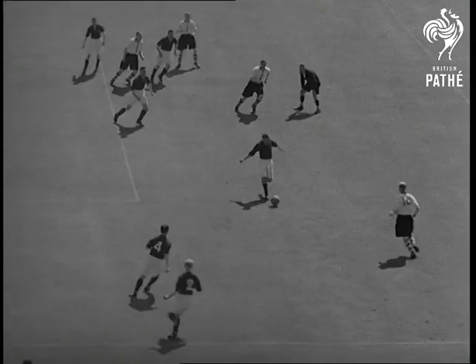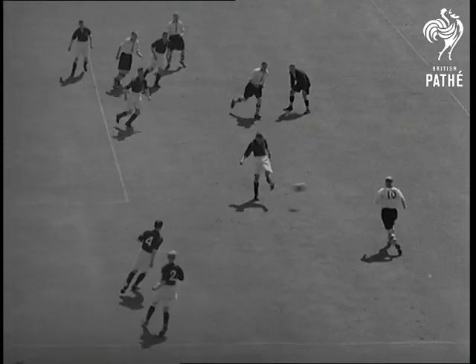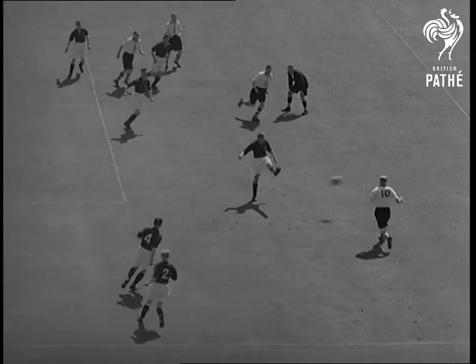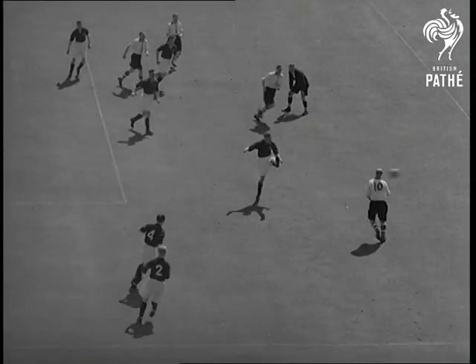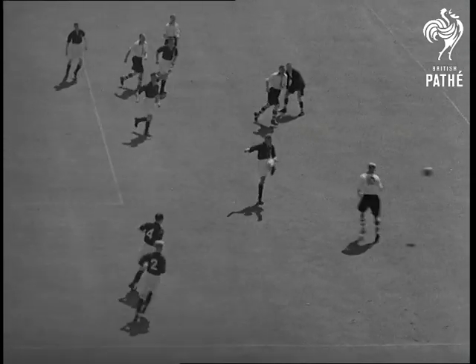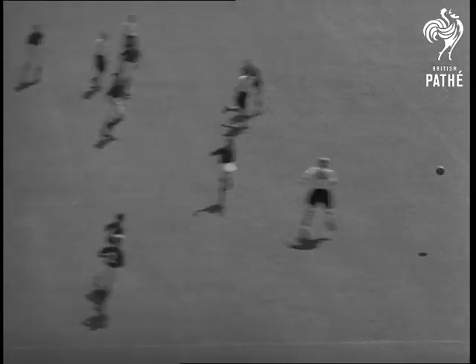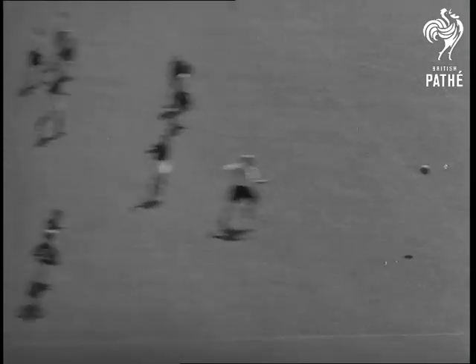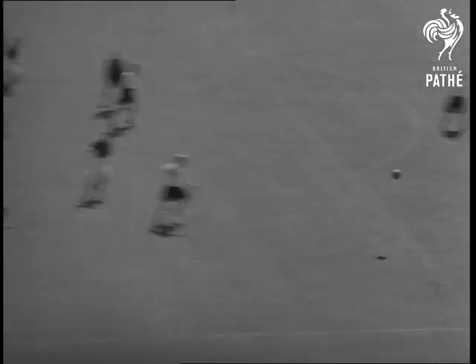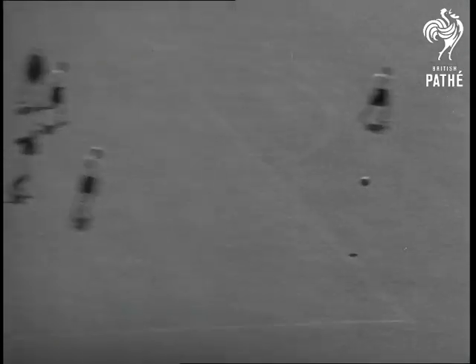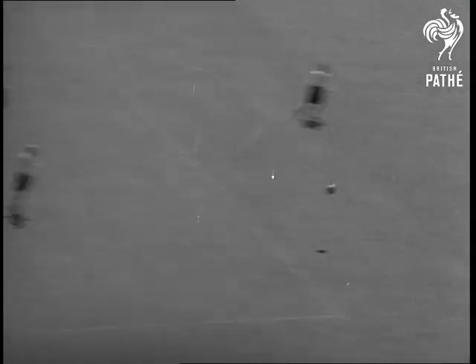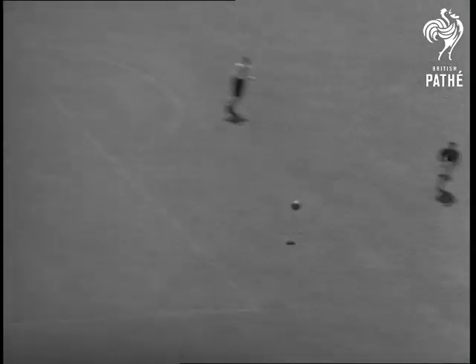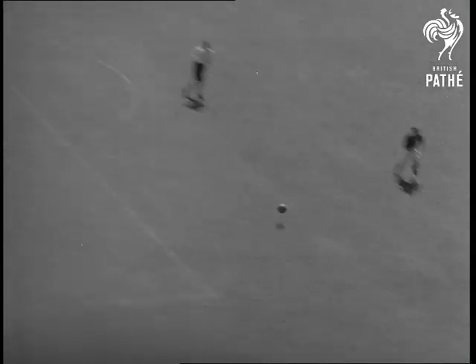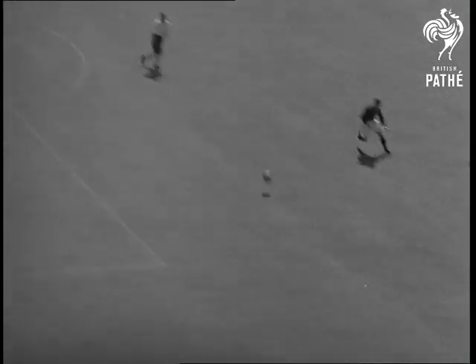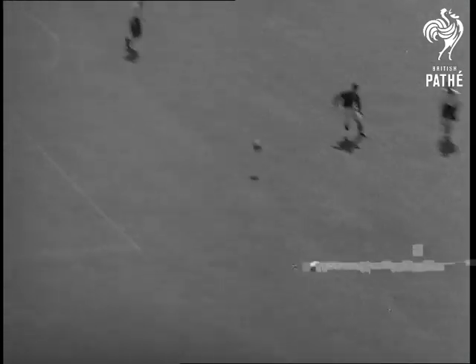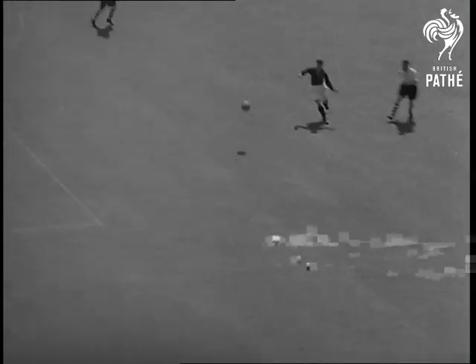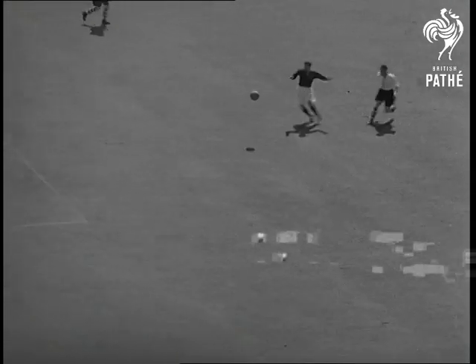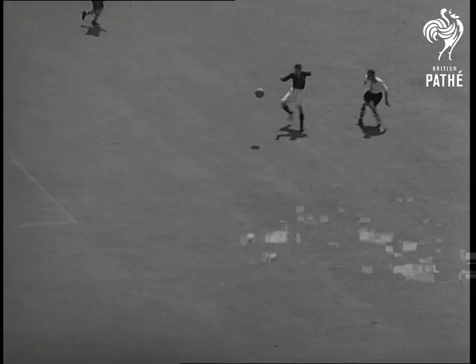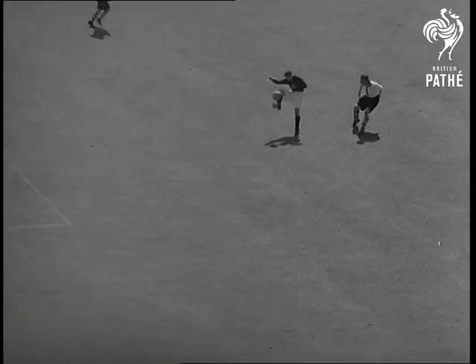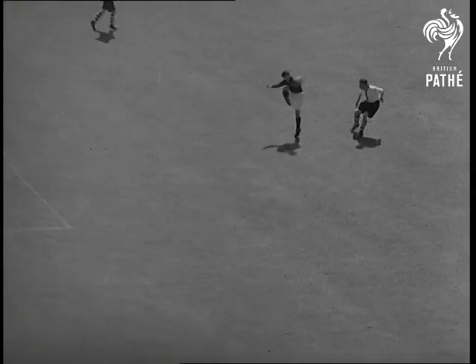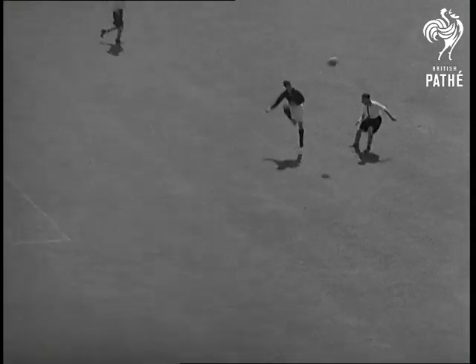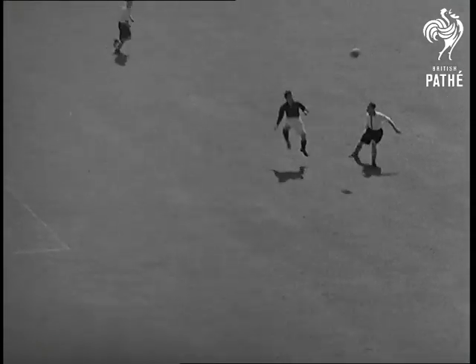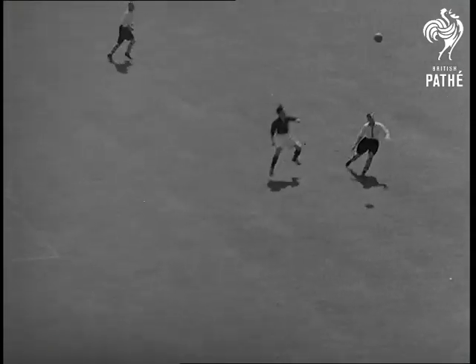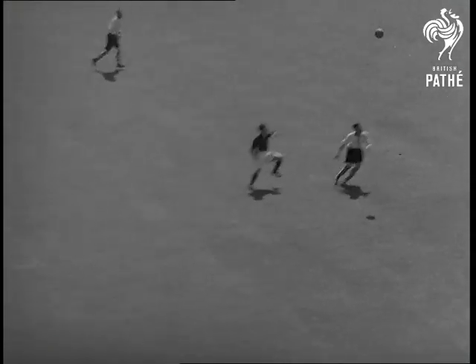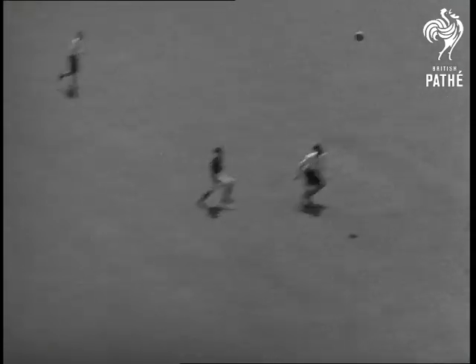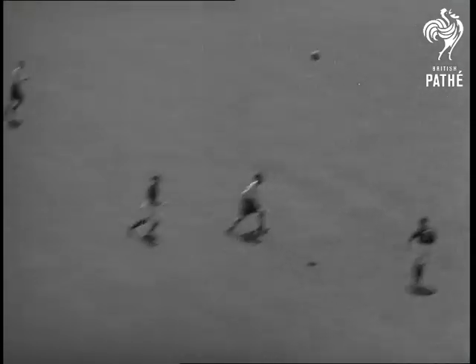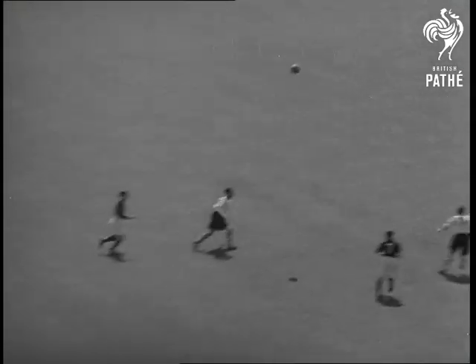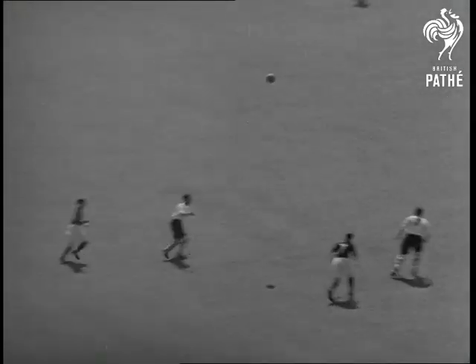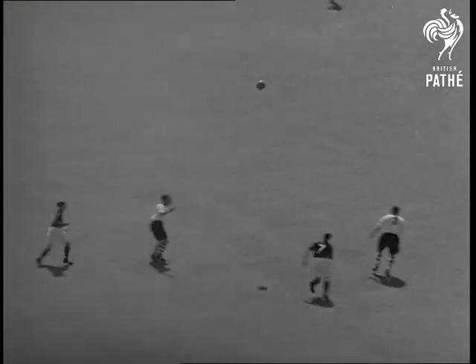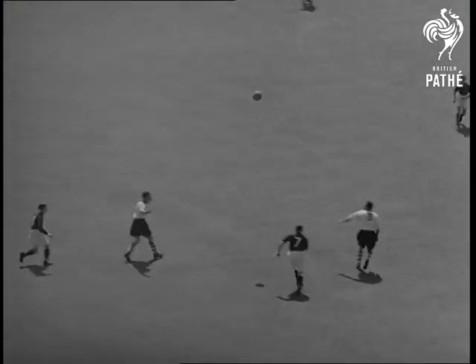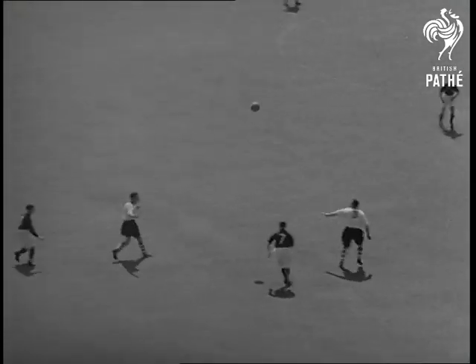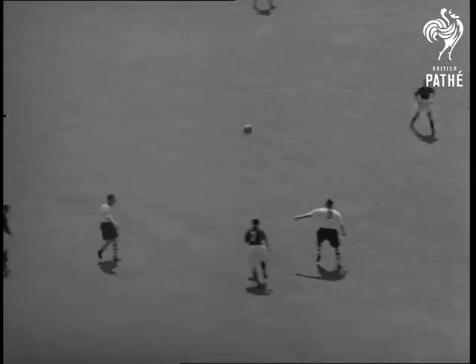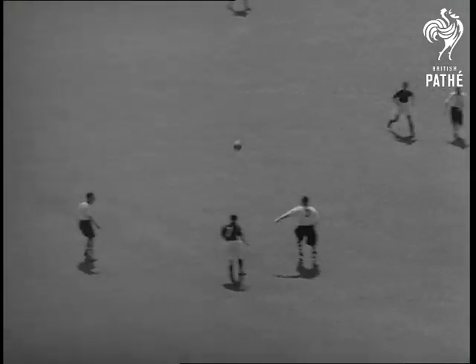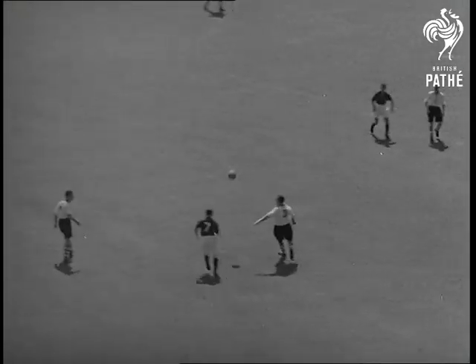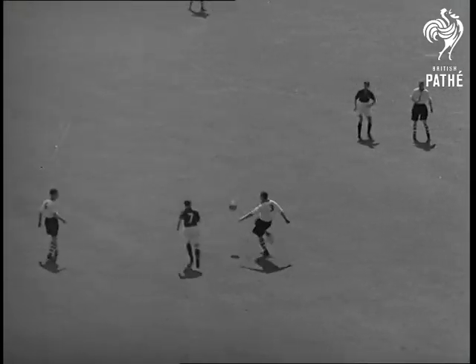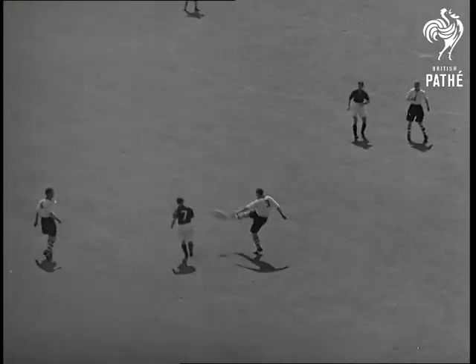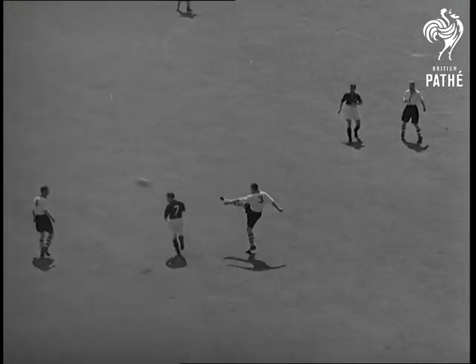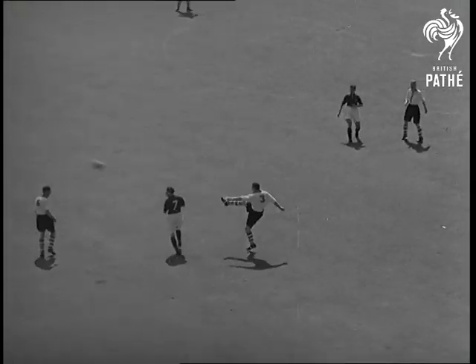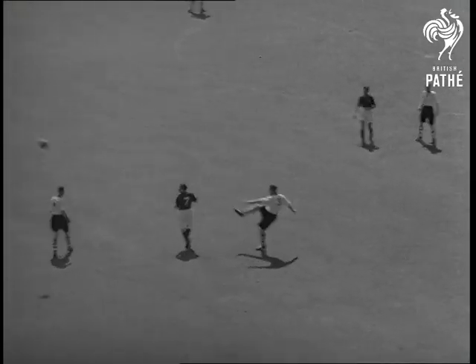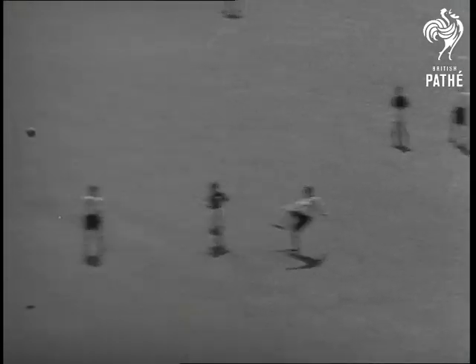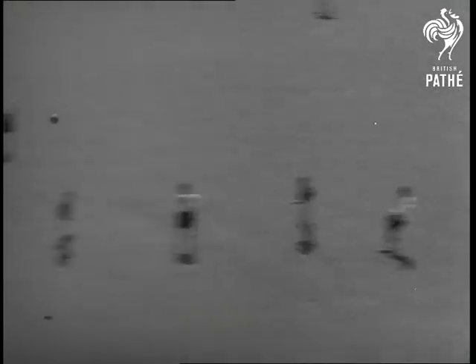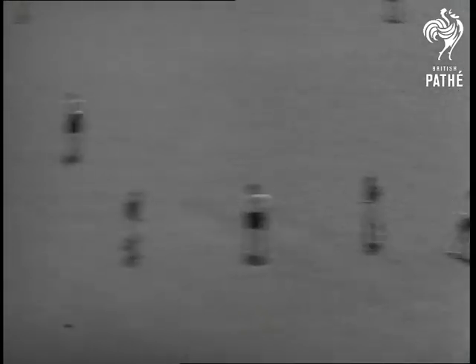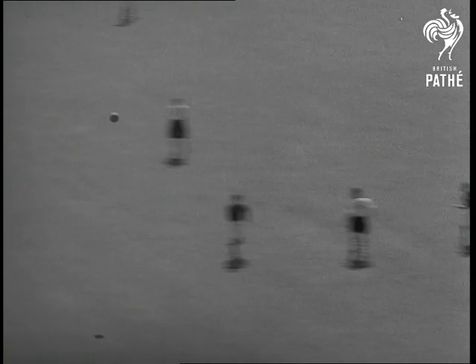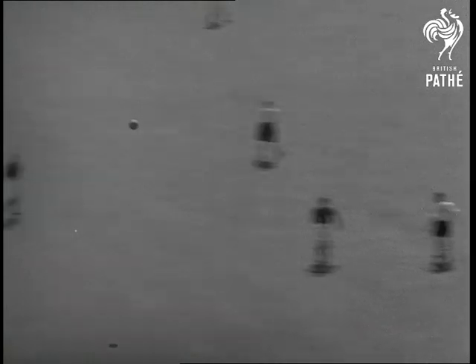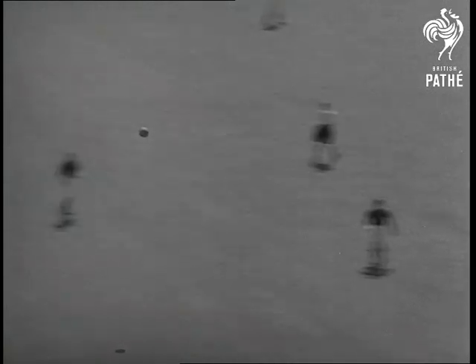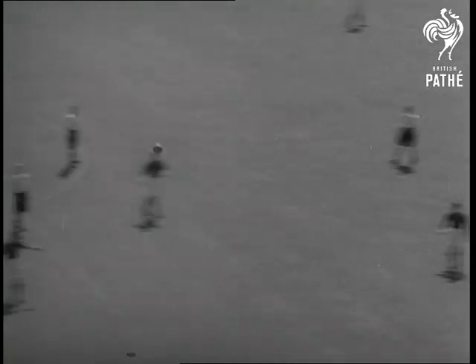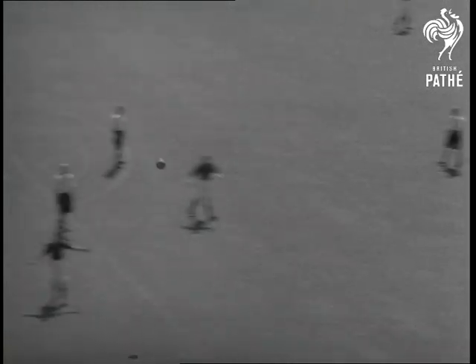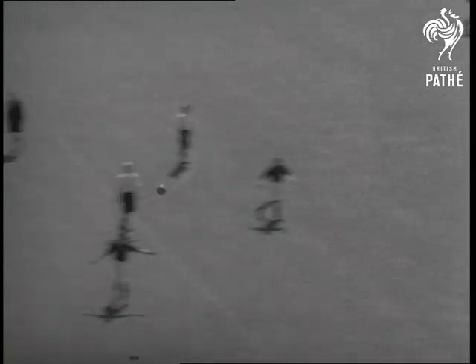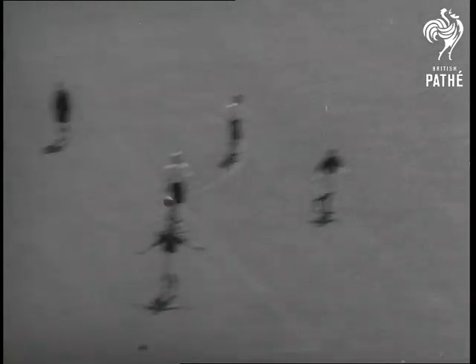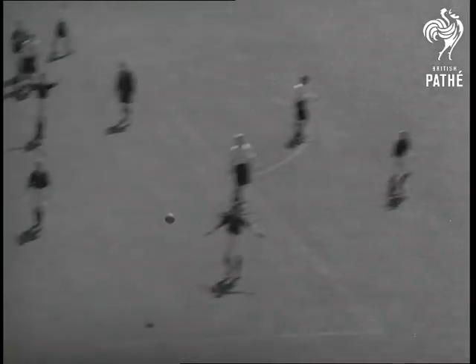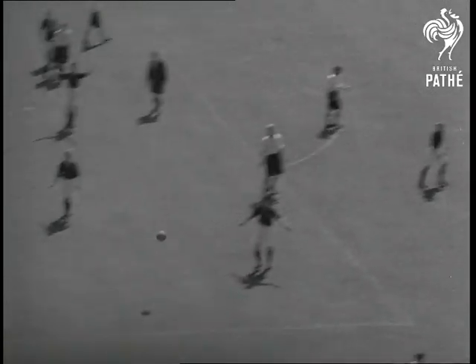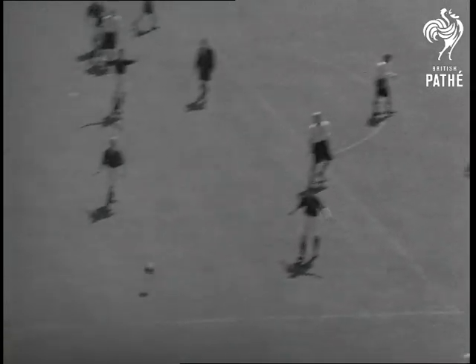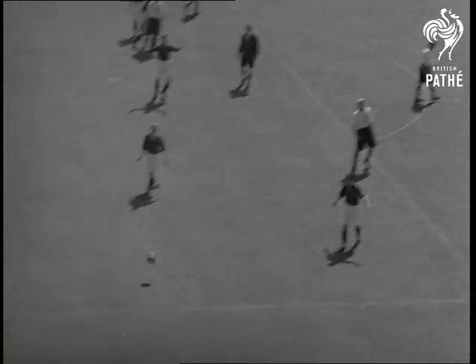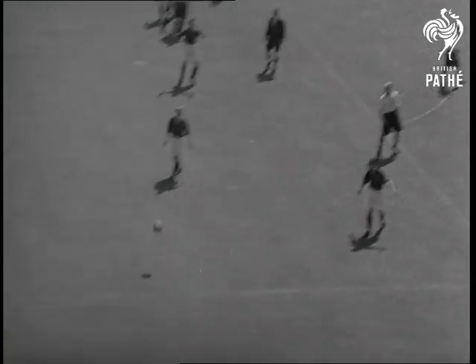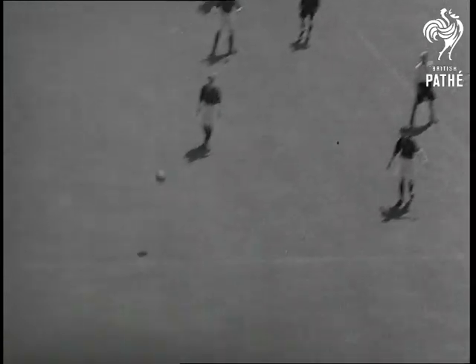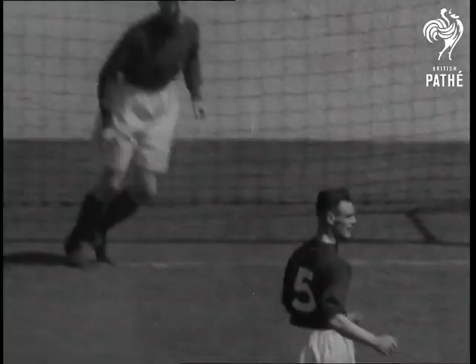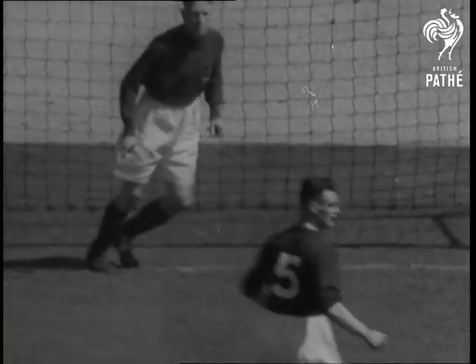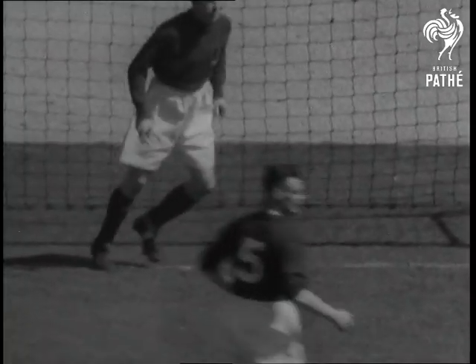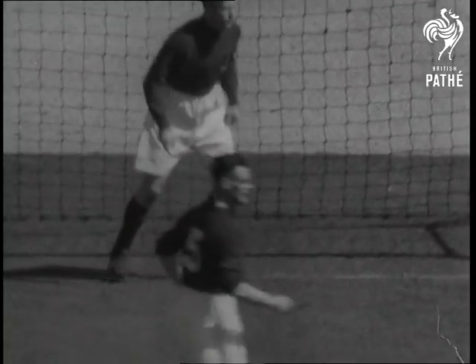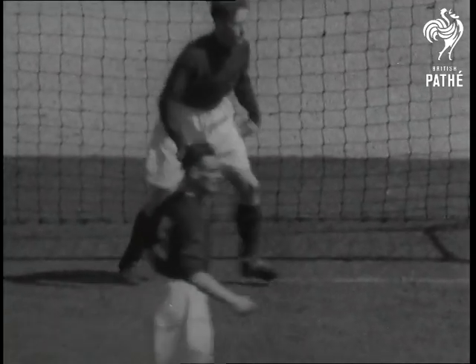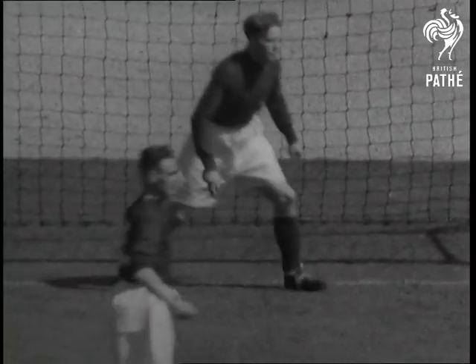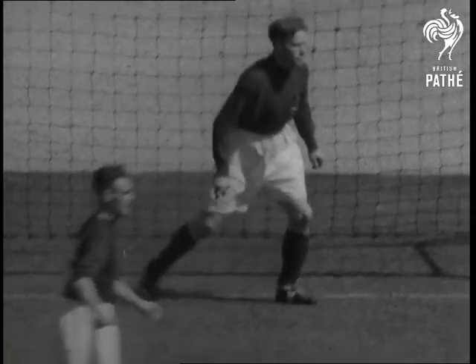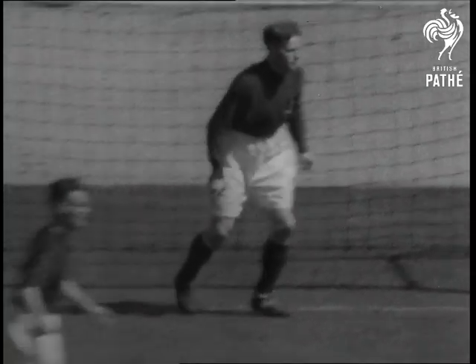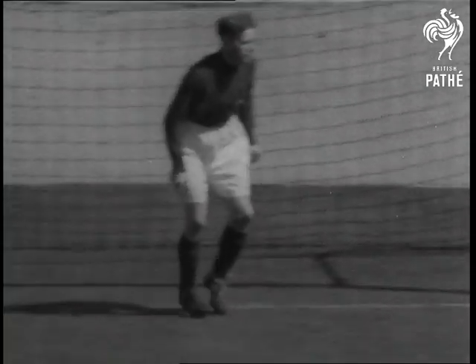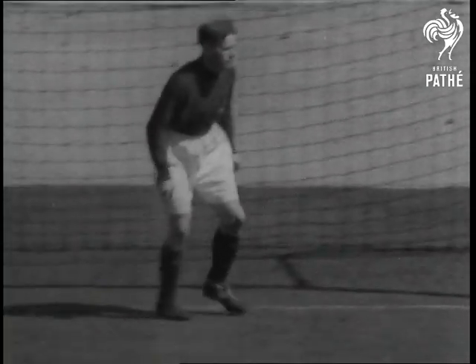But Charlton are pressing hard. Watch Burnley goalkeeper Strong in this spectacular head-on picture taken from the other end of the field.